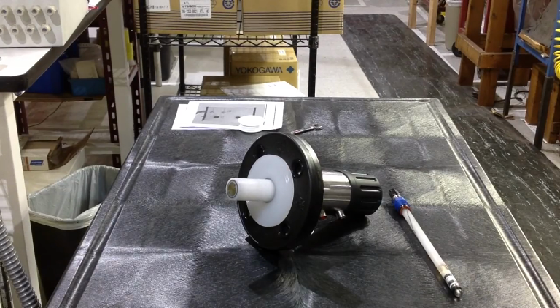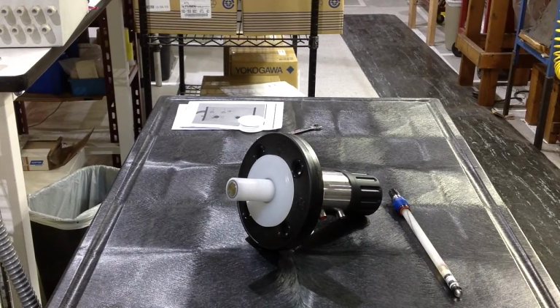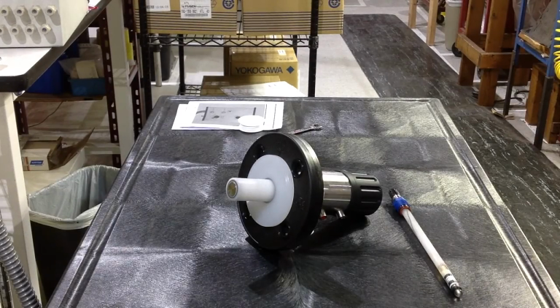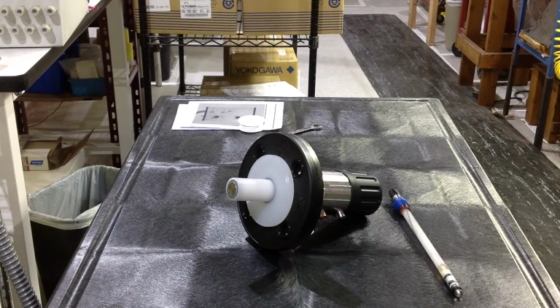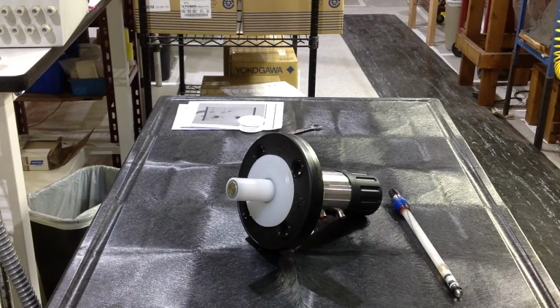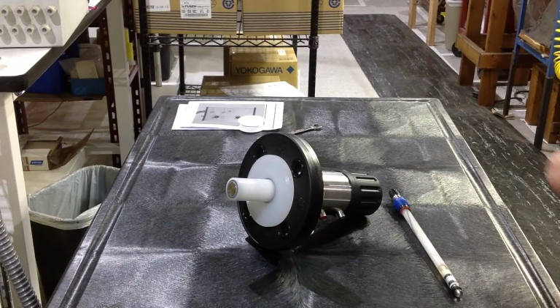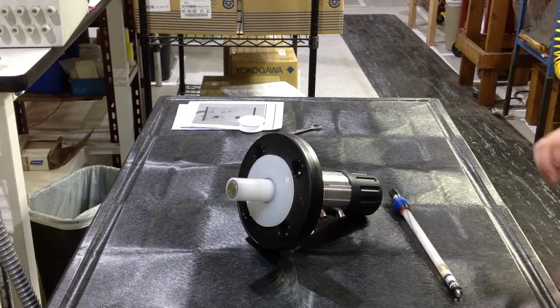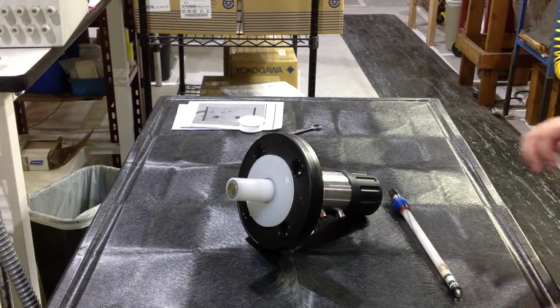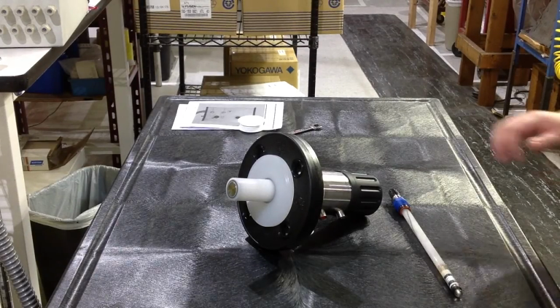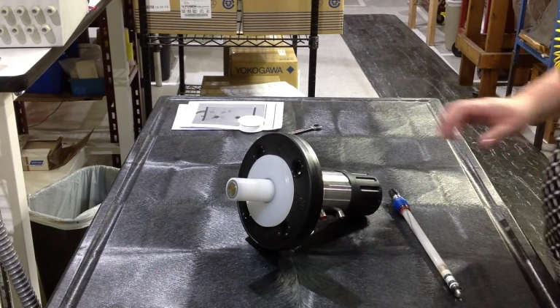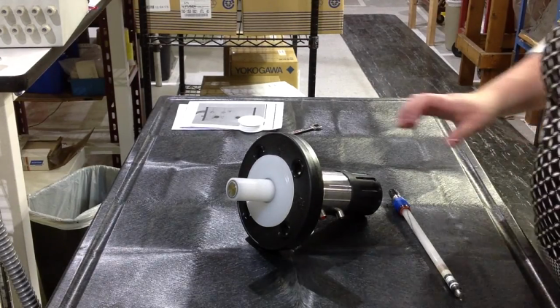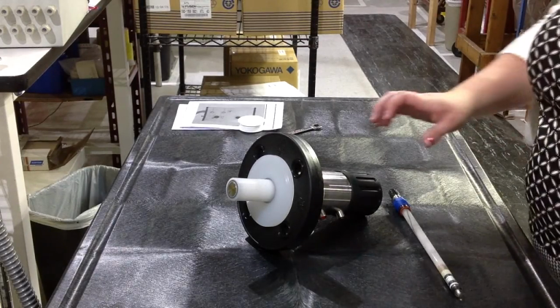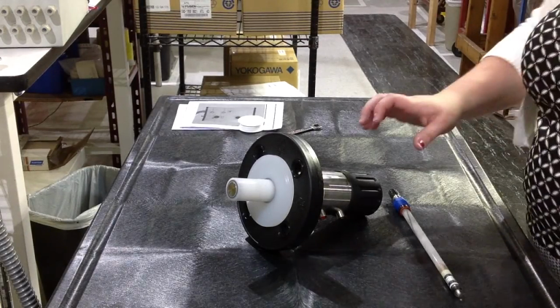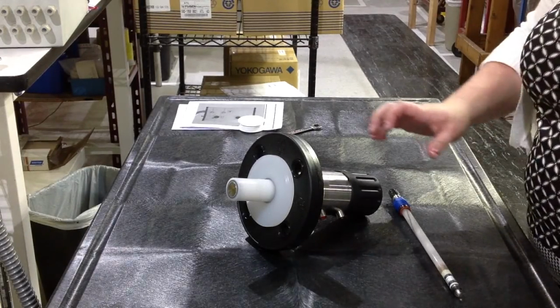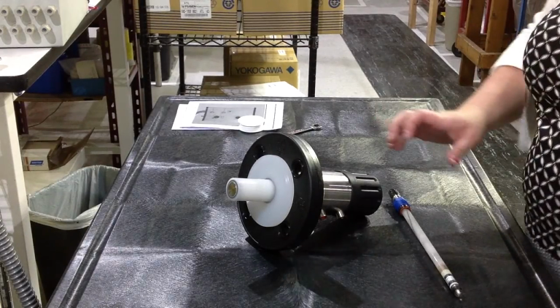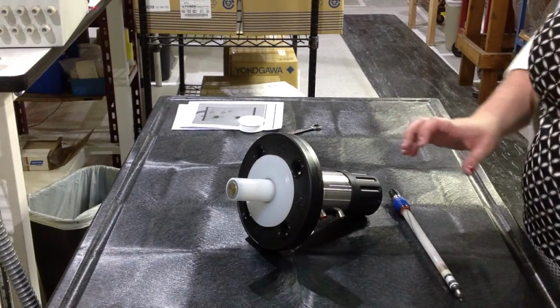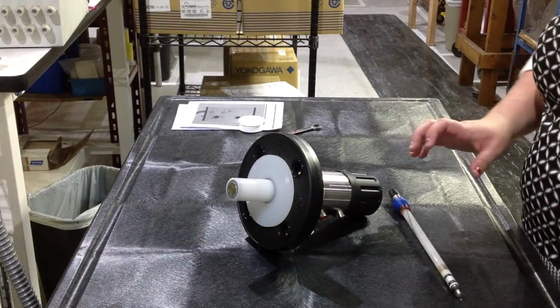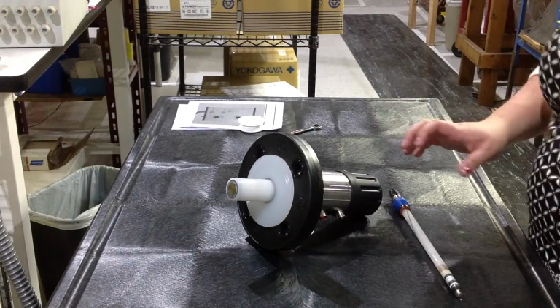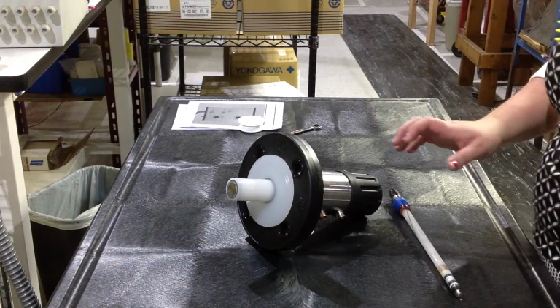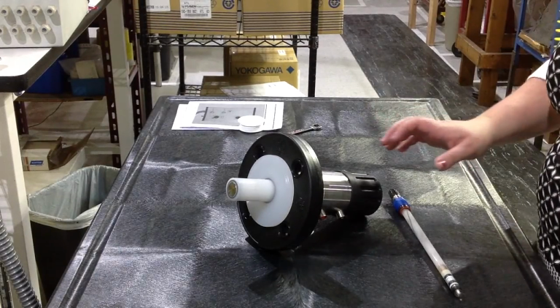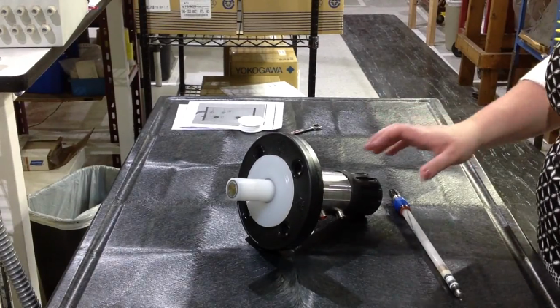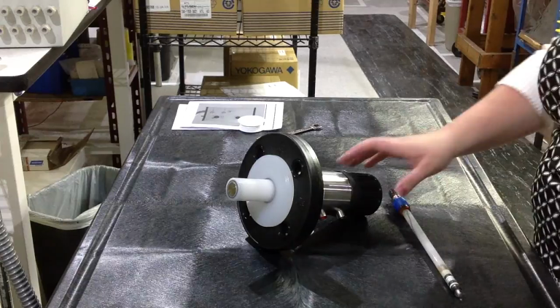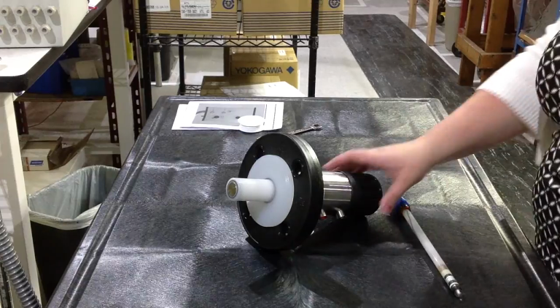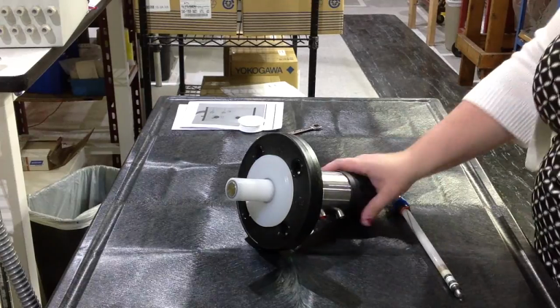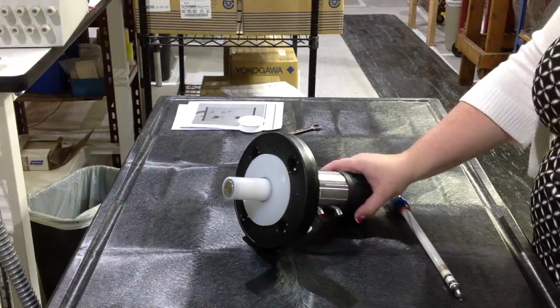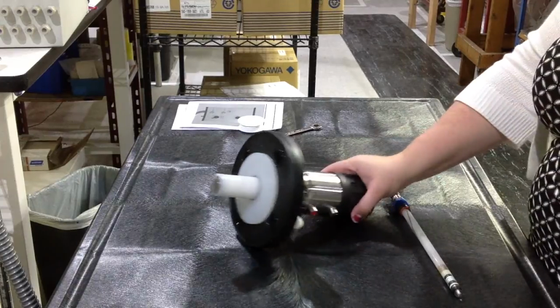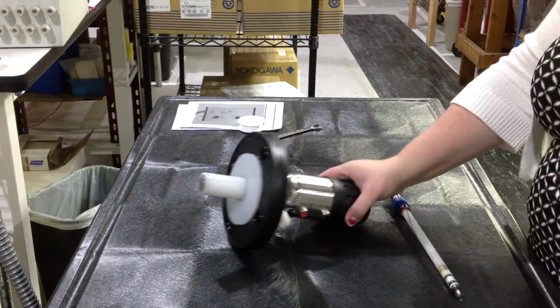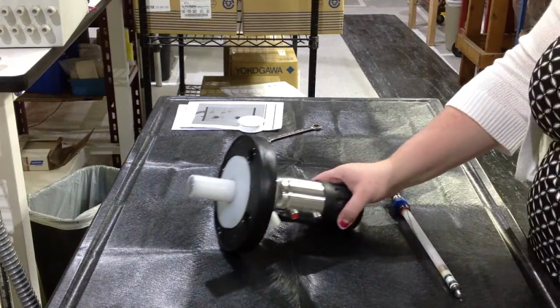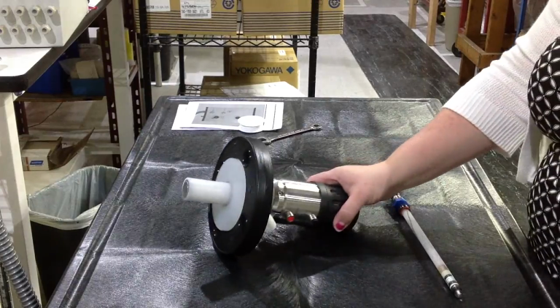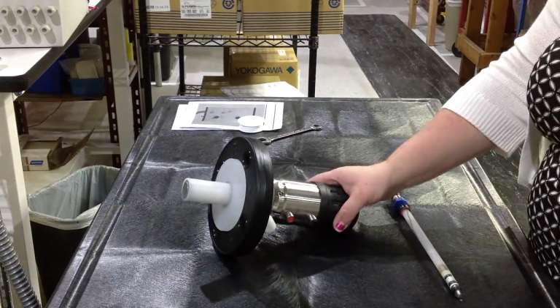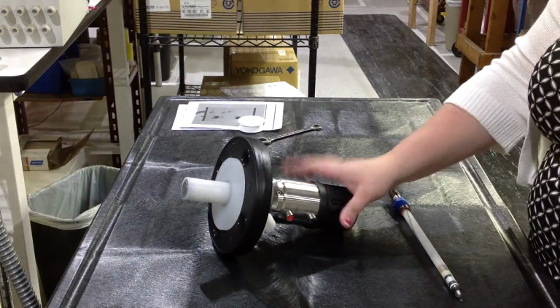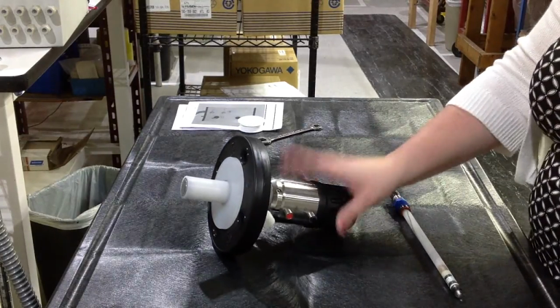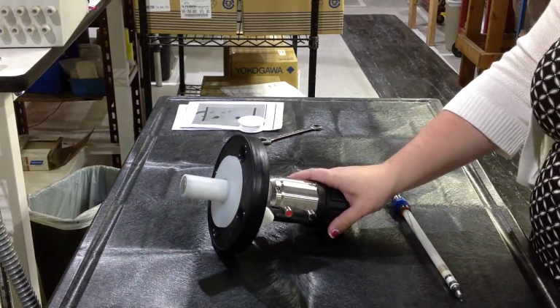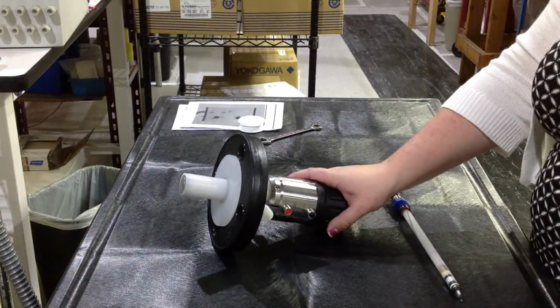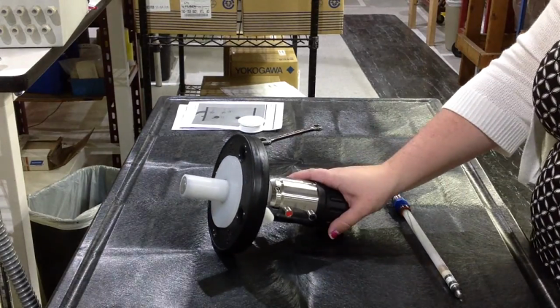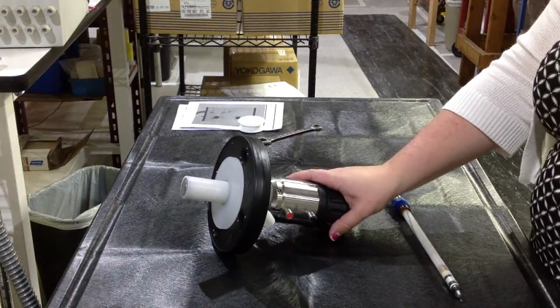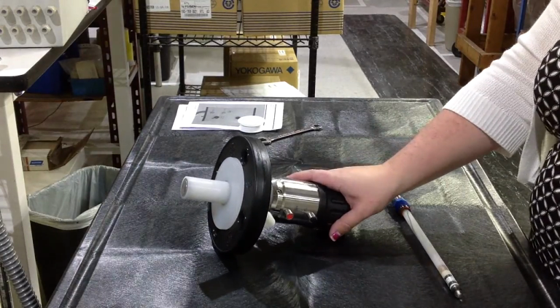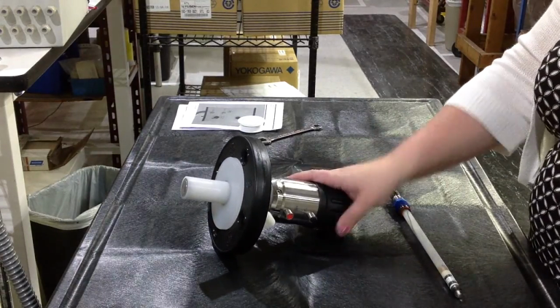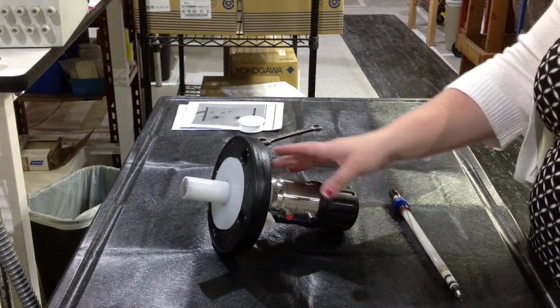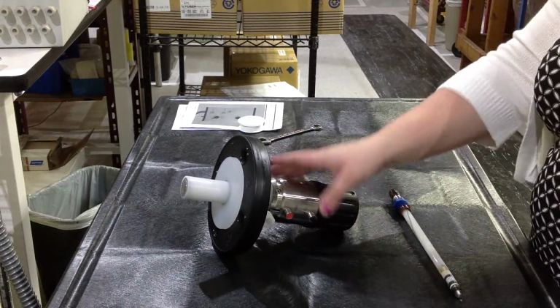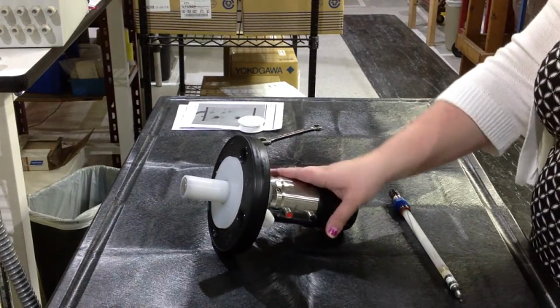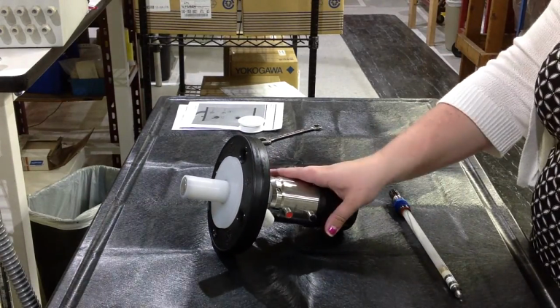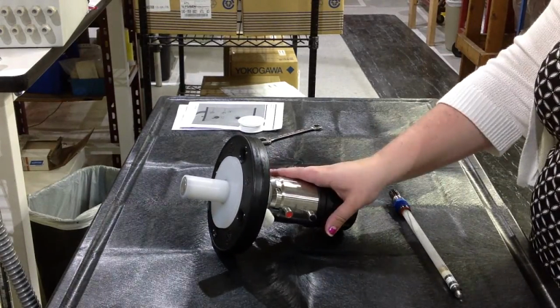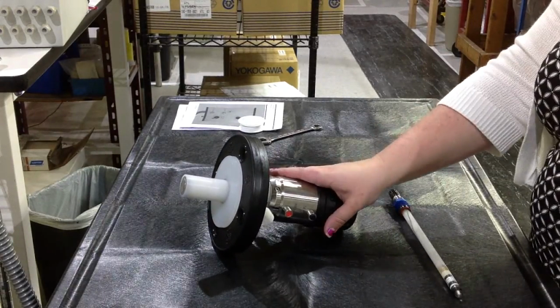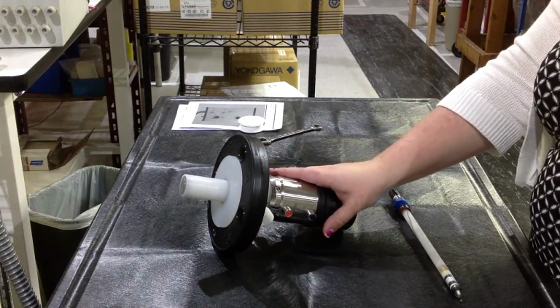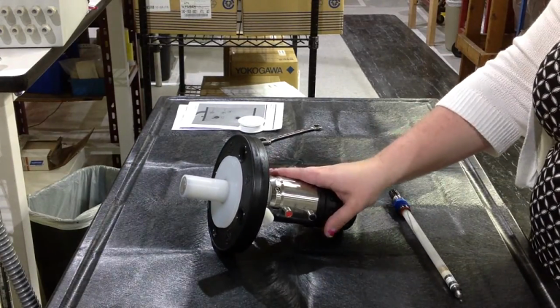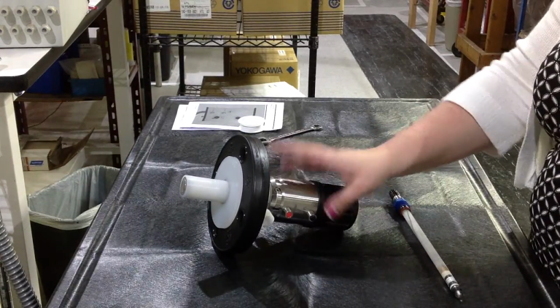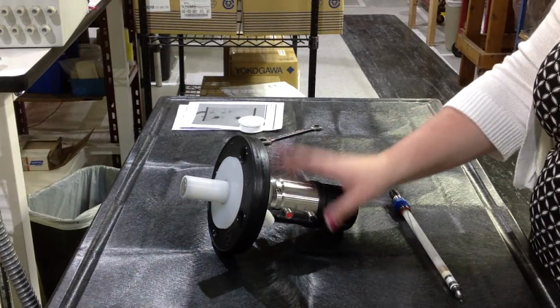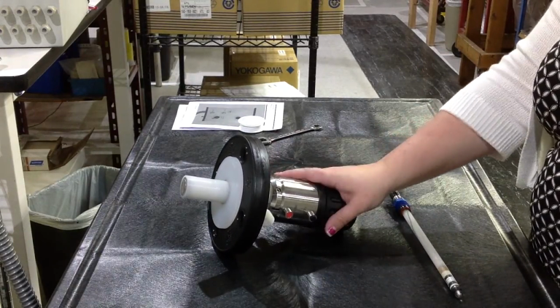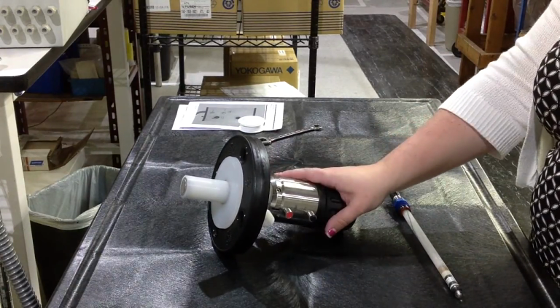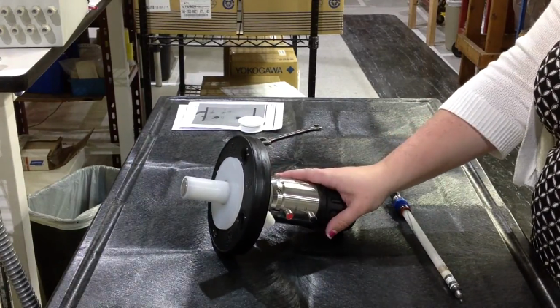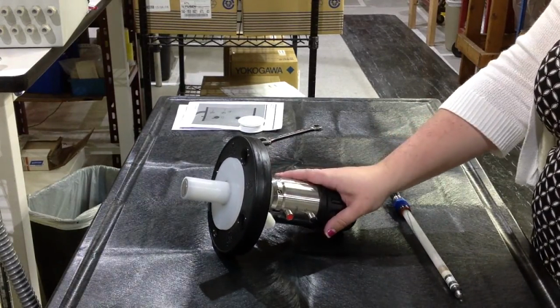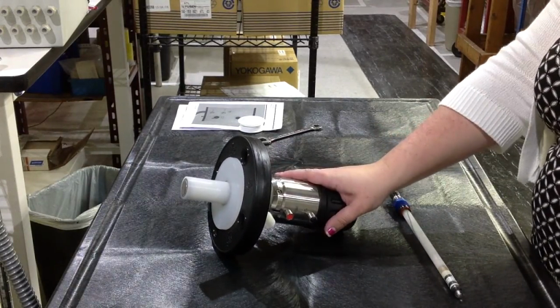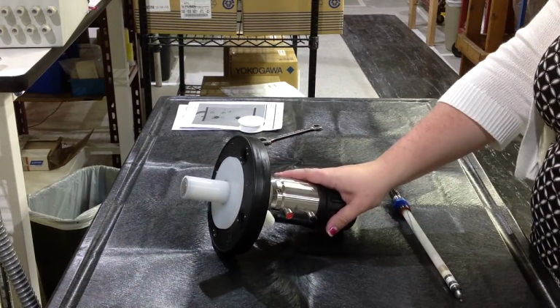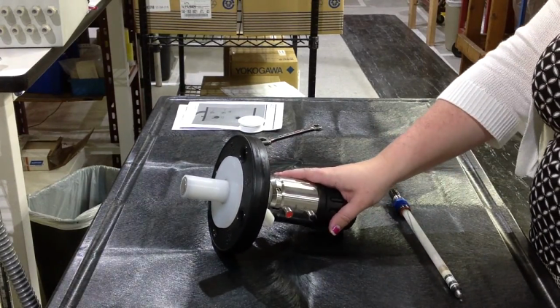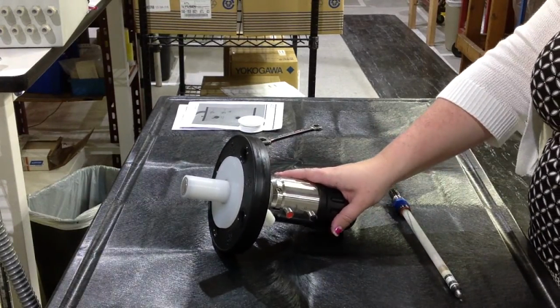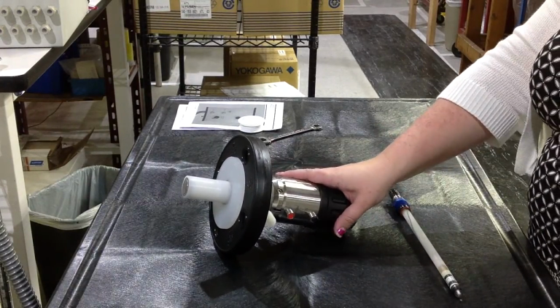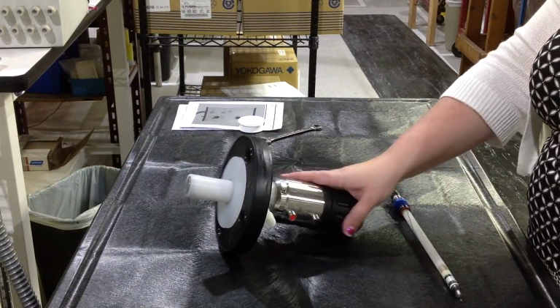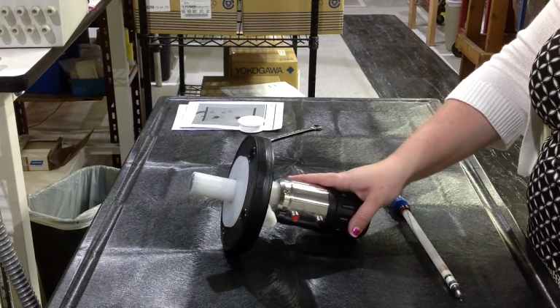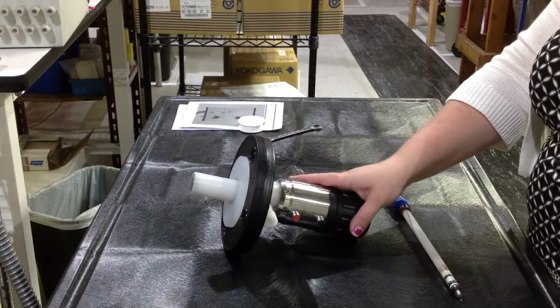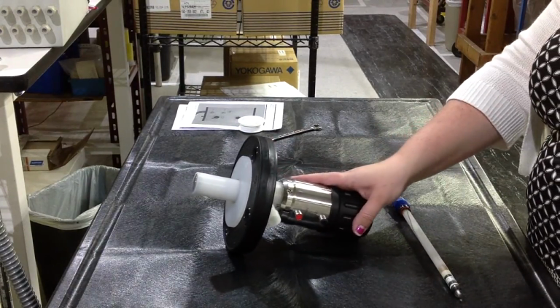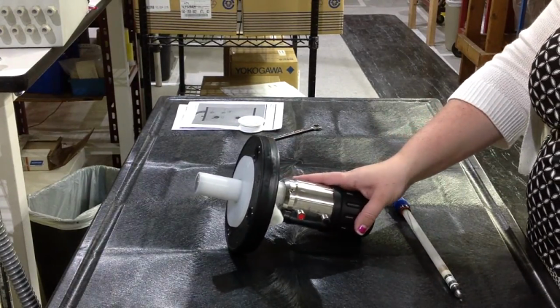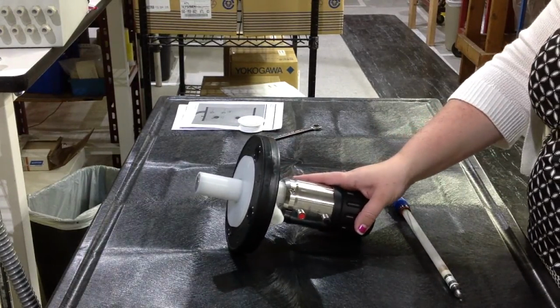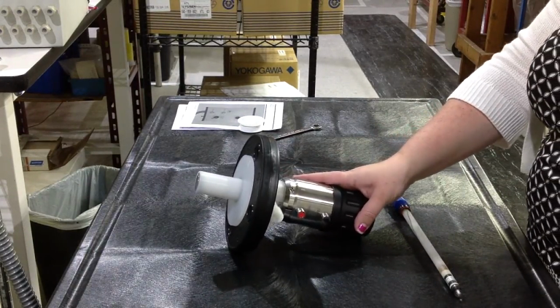I'm going to quickly show you how to use the manual online retractable that allows for online cleaning.